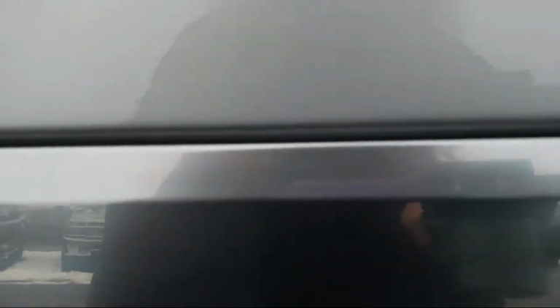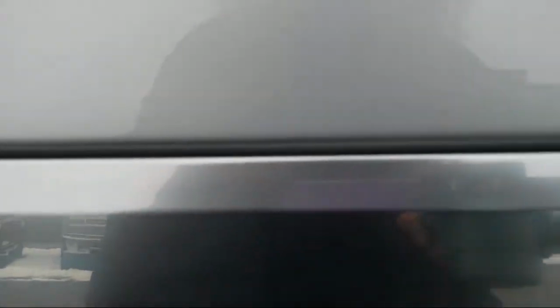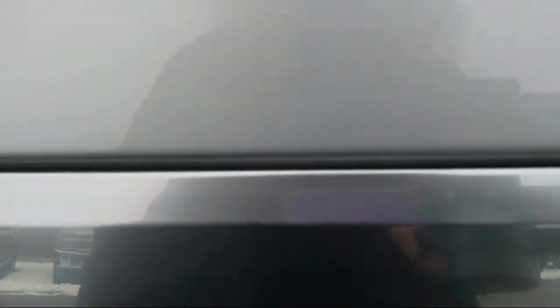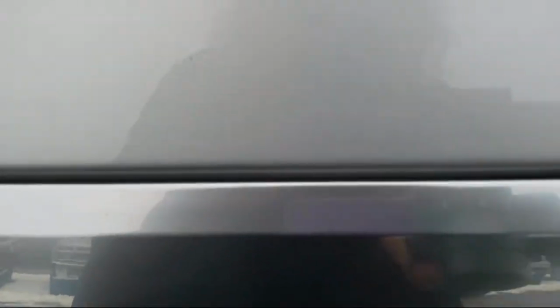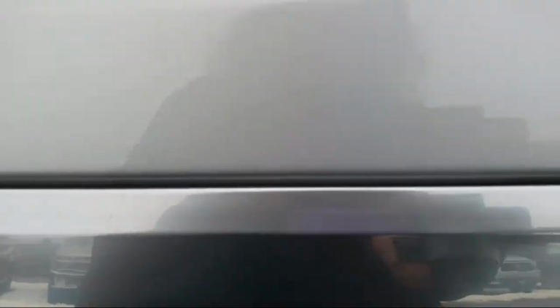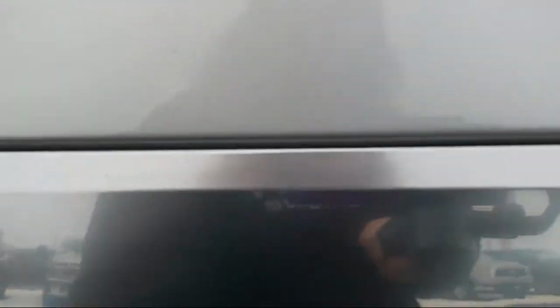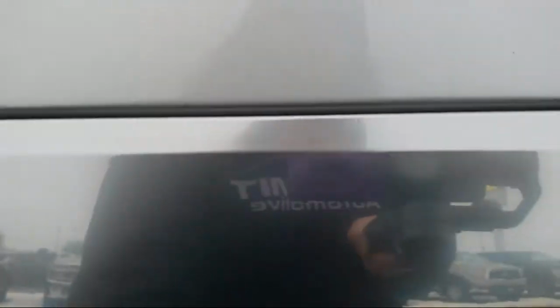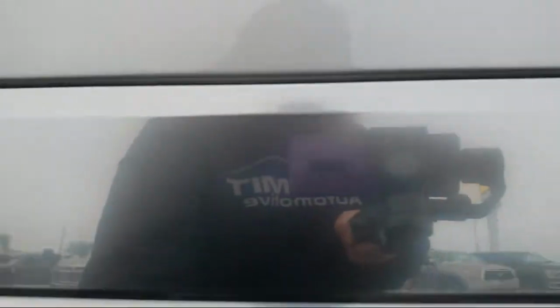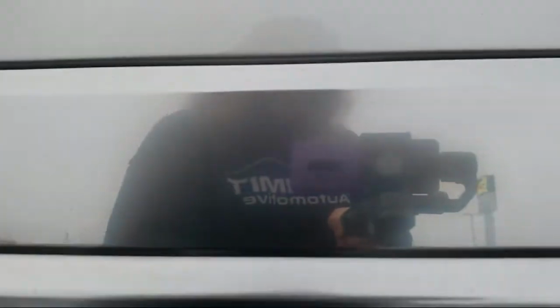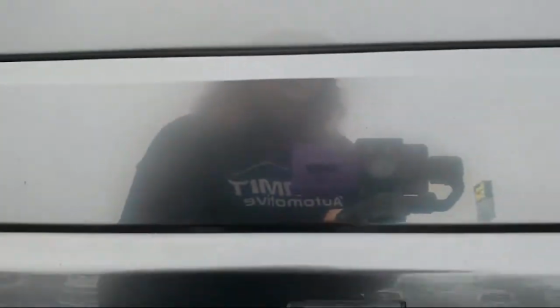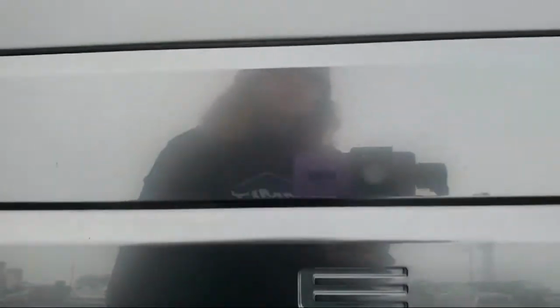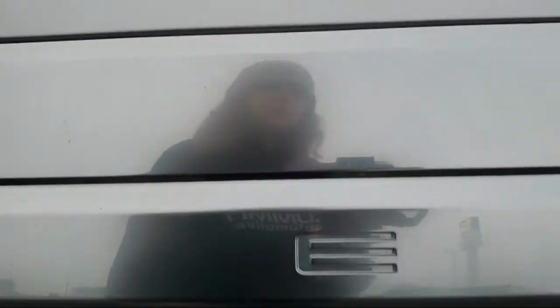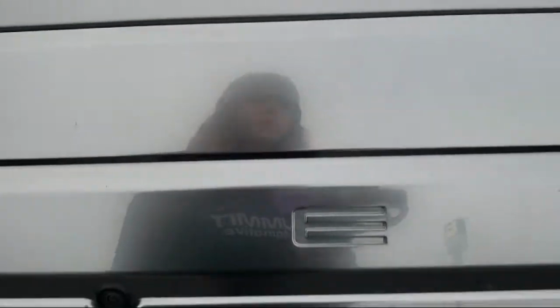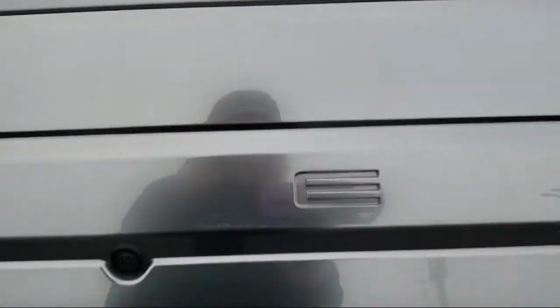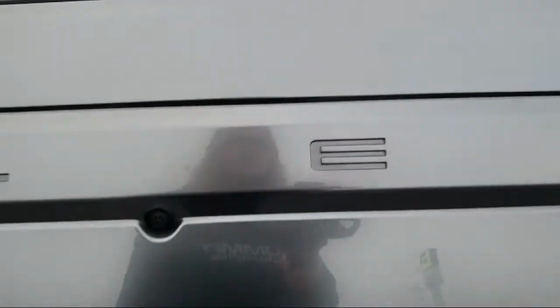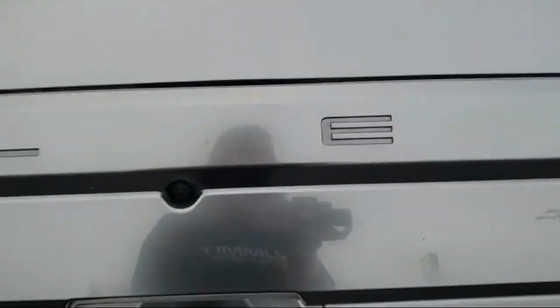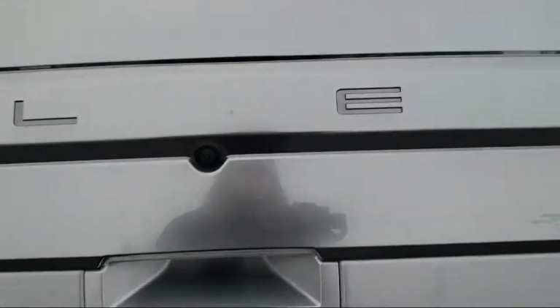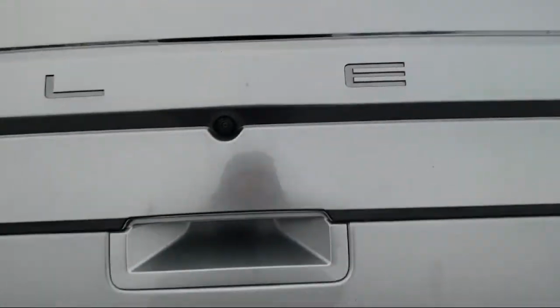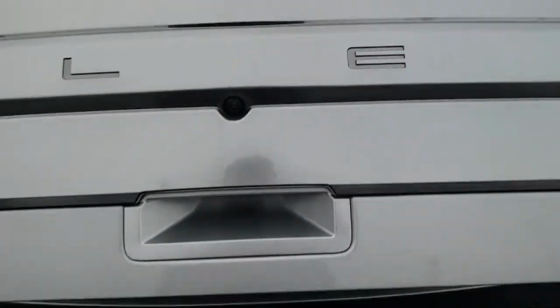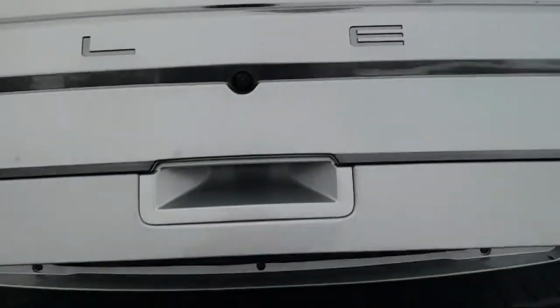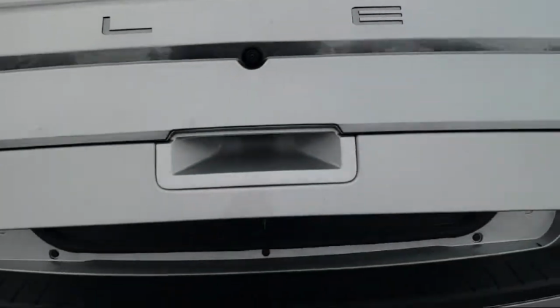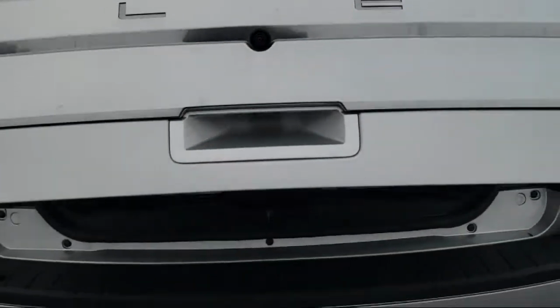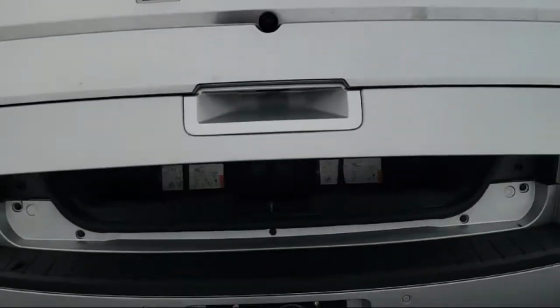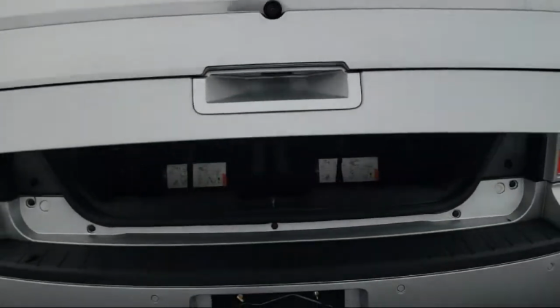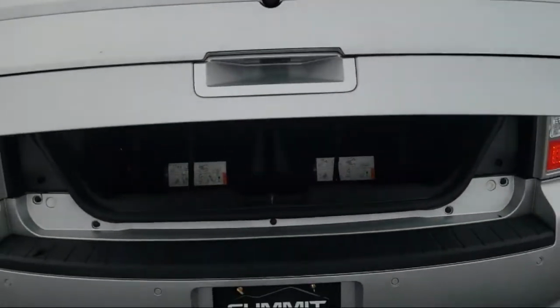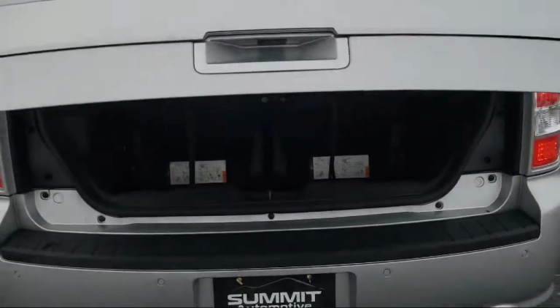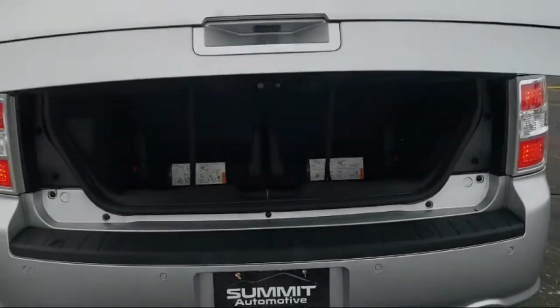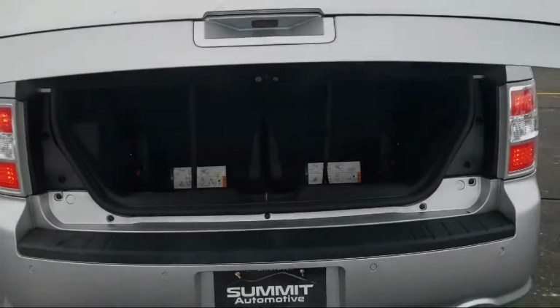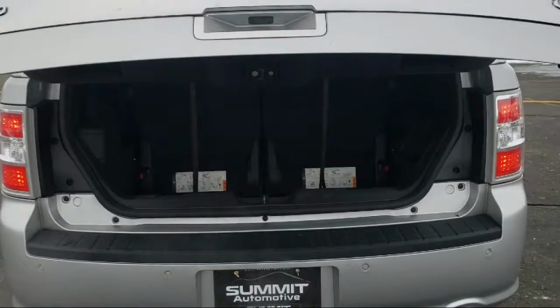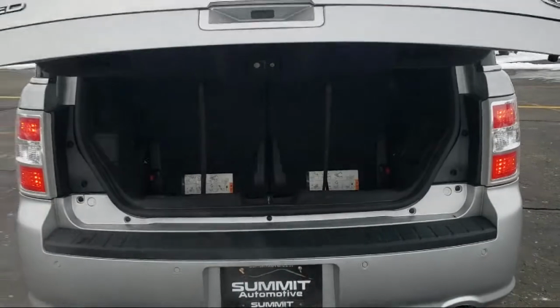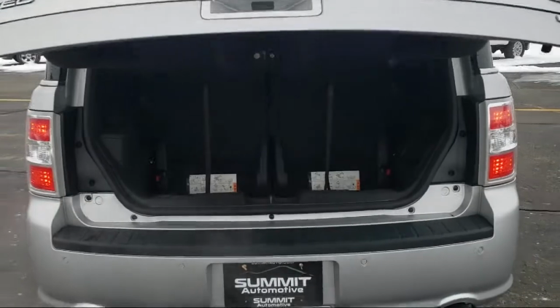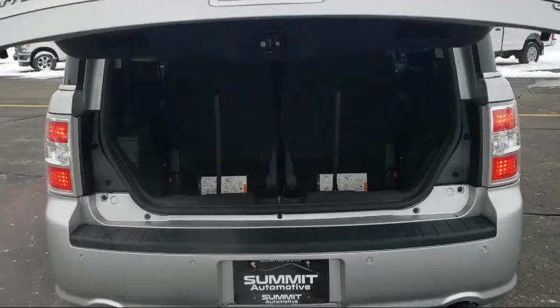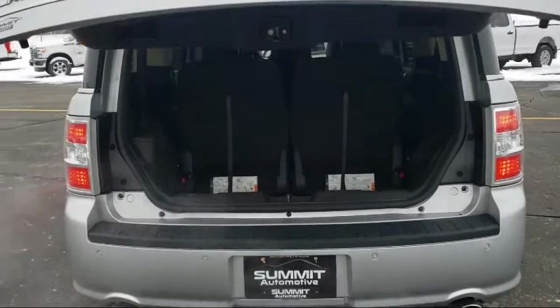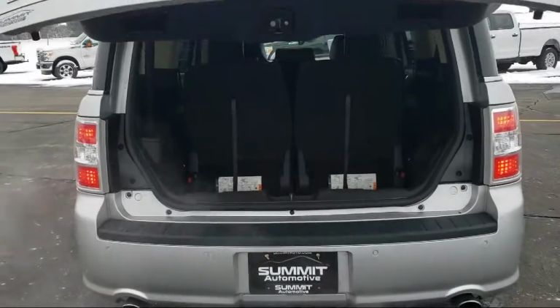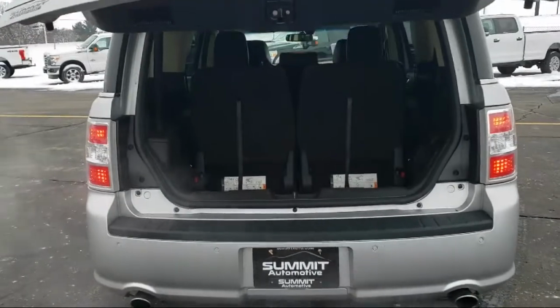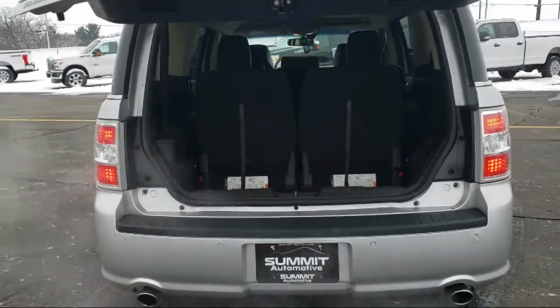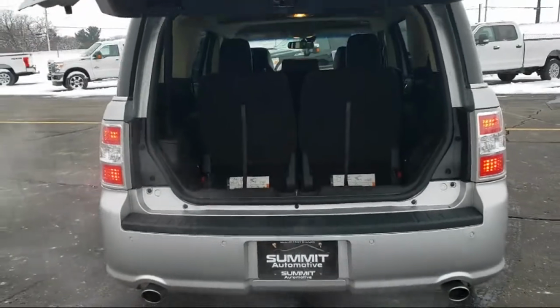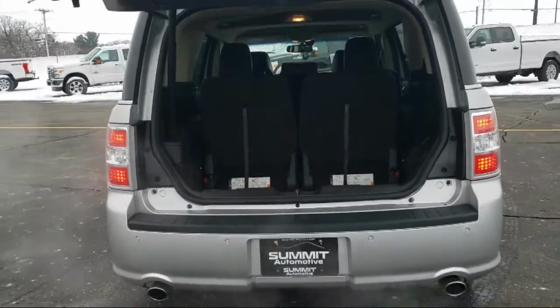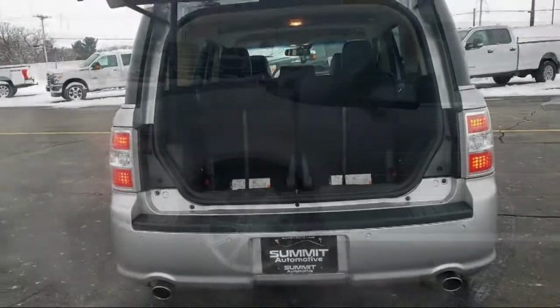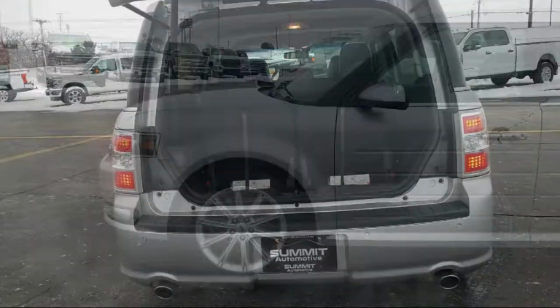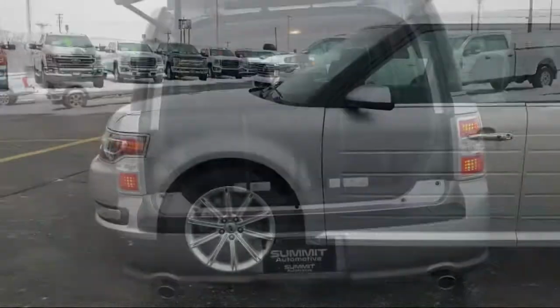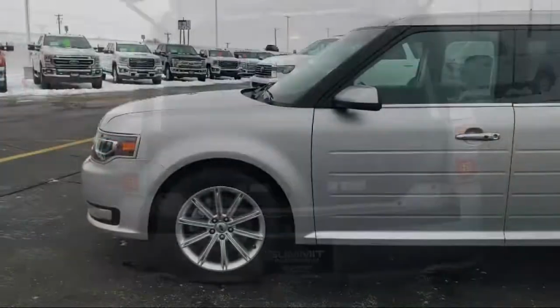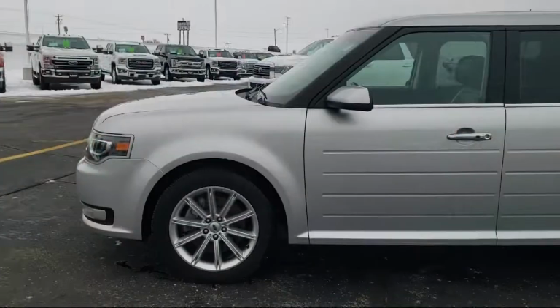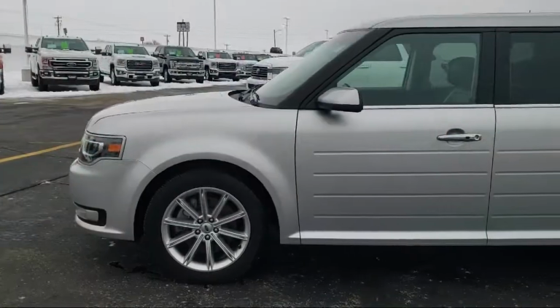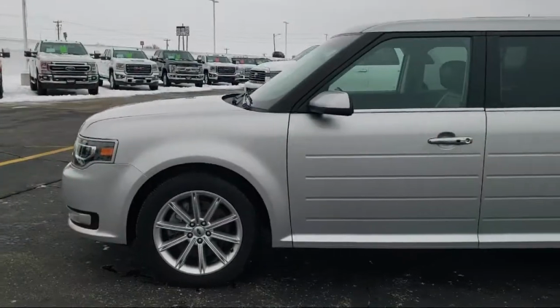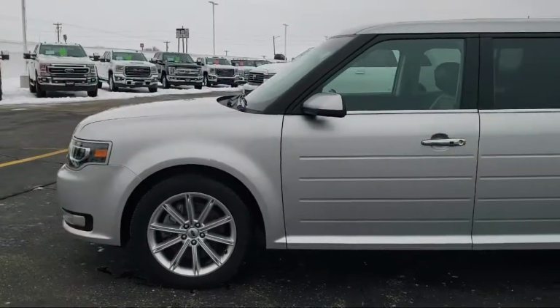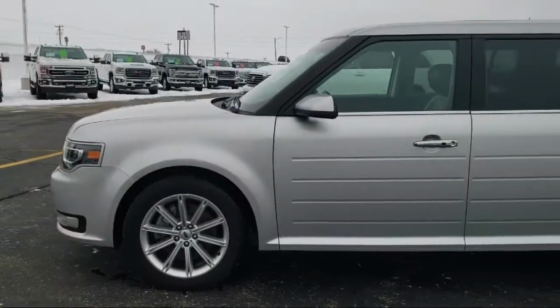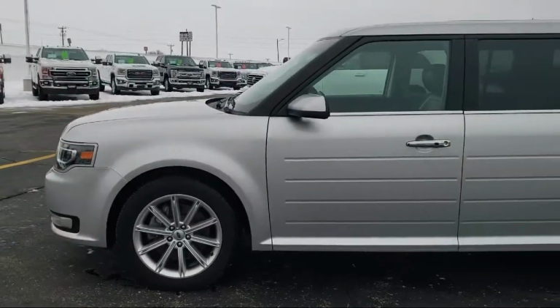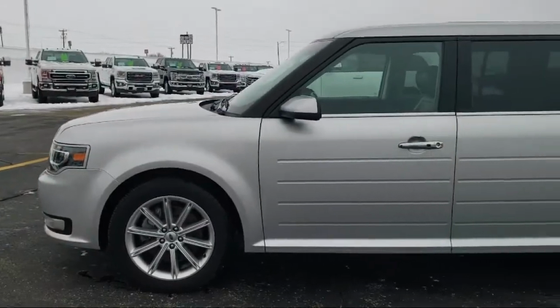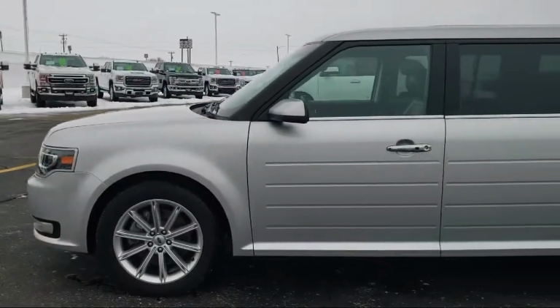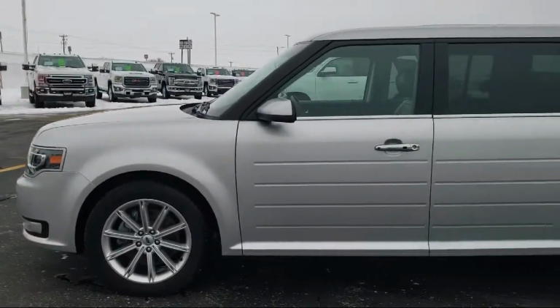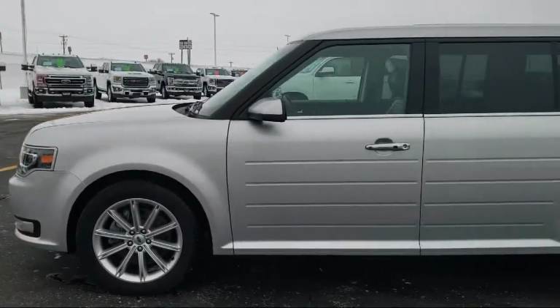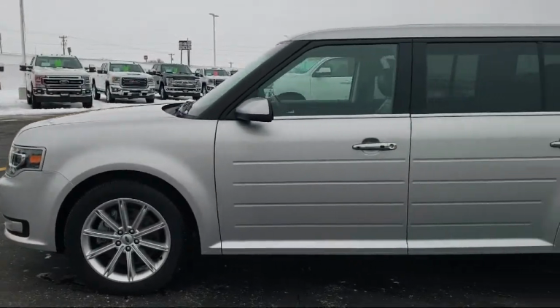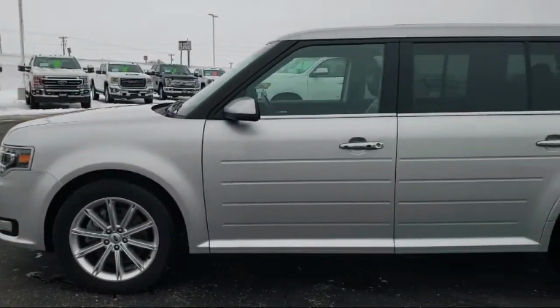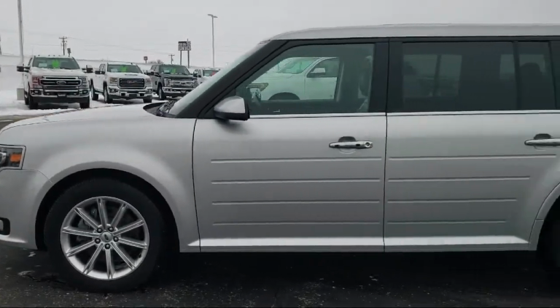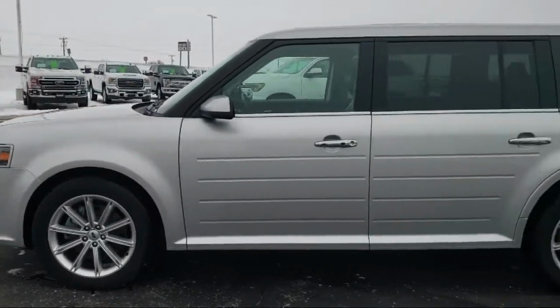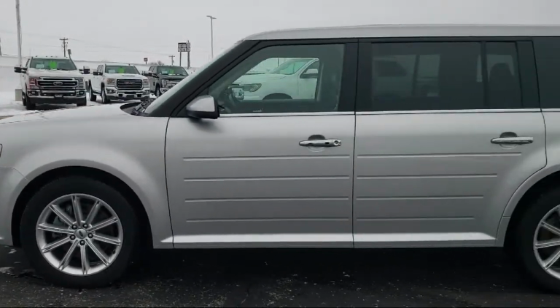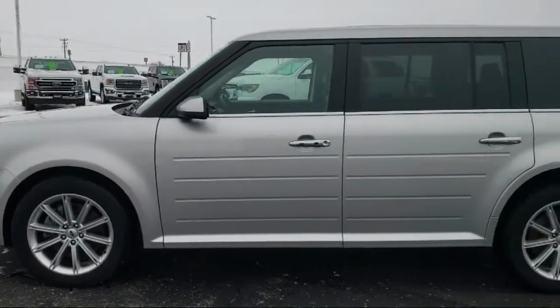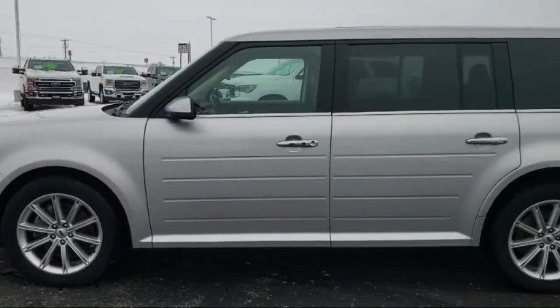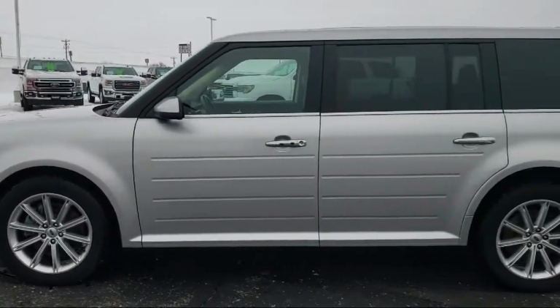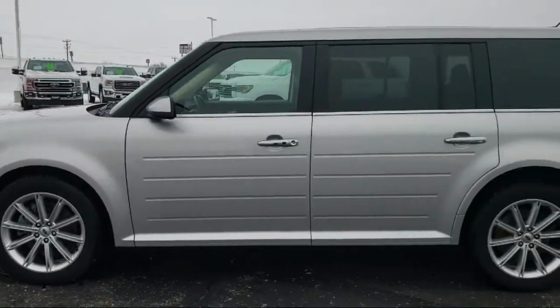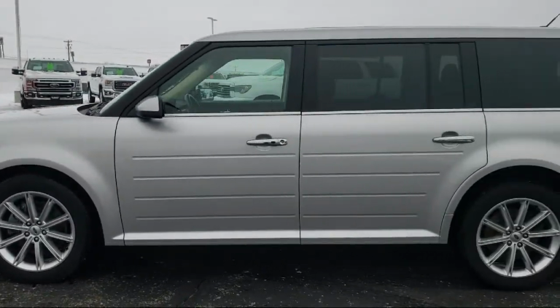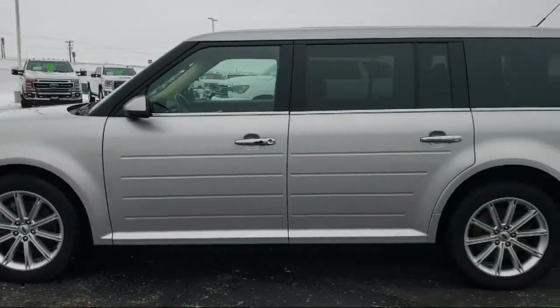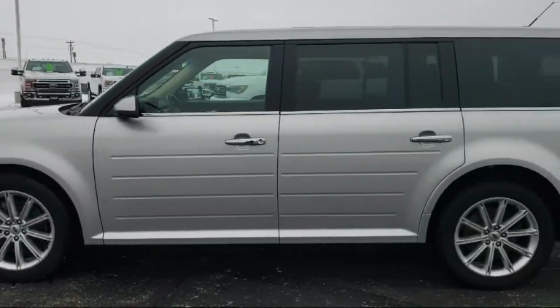It also features rain-sensitive windshield wipers, keyless entry, third-row seating, and has less than 60,000 miles on the odometer.